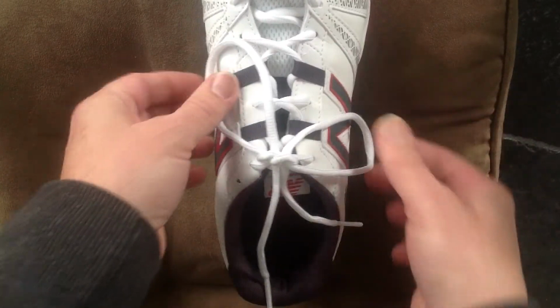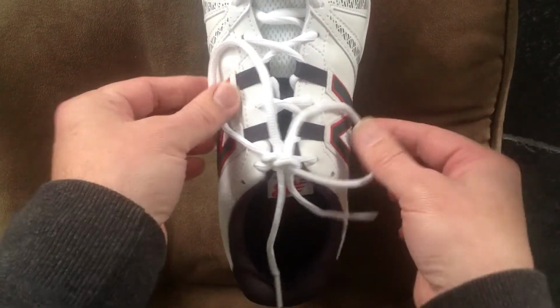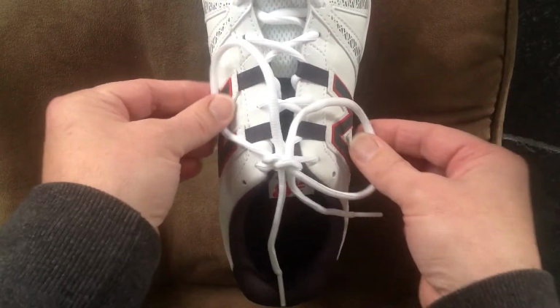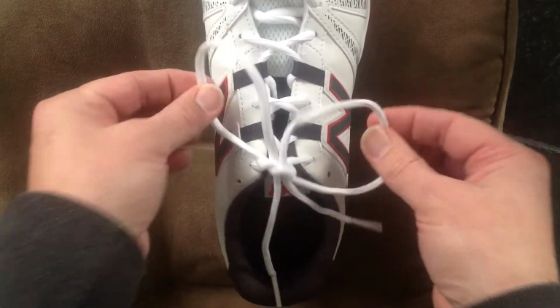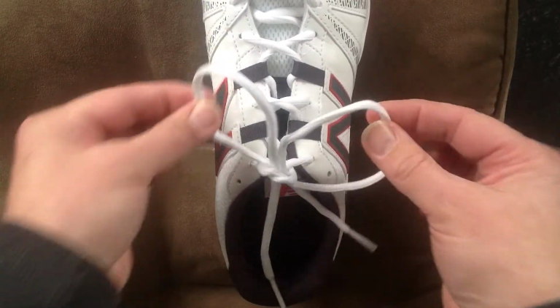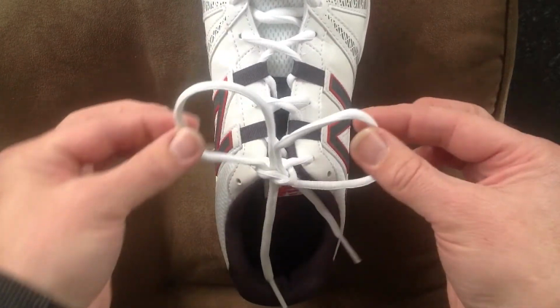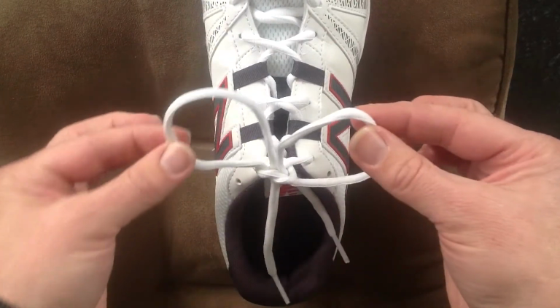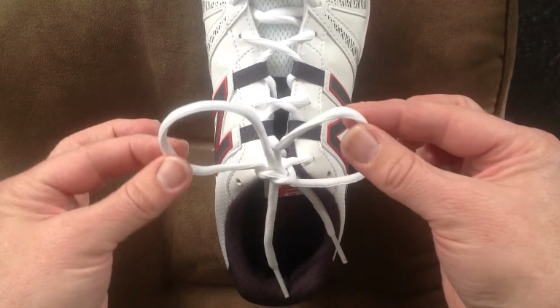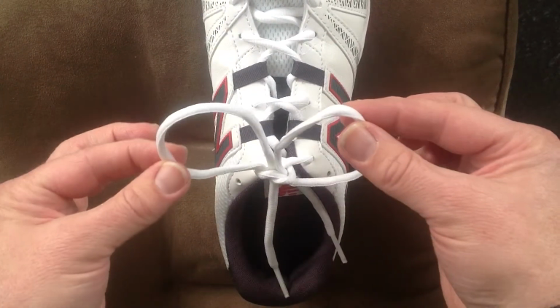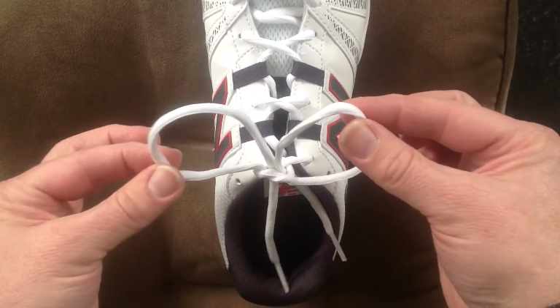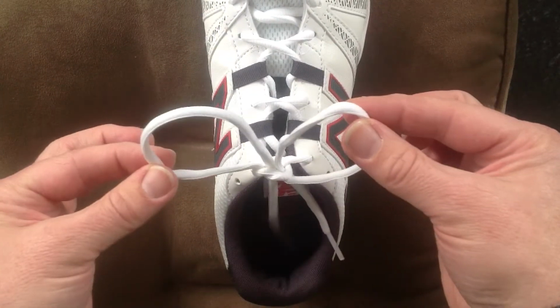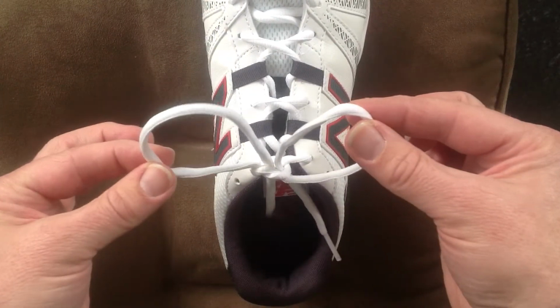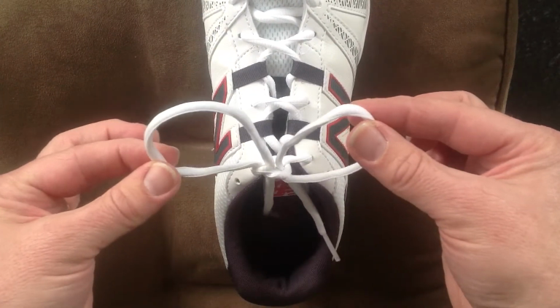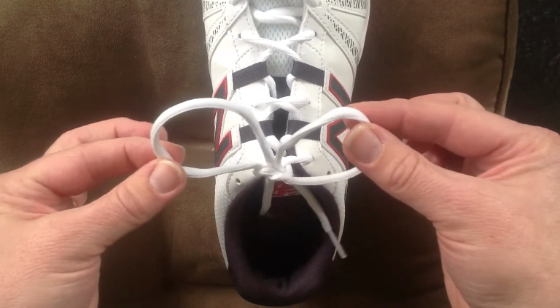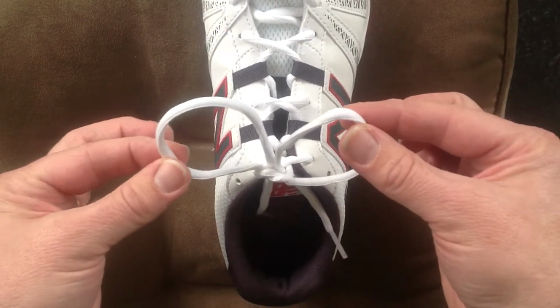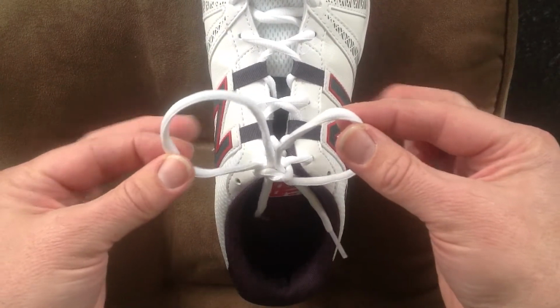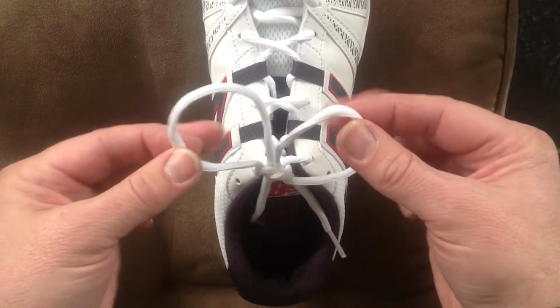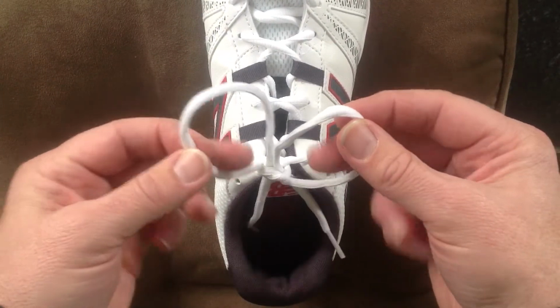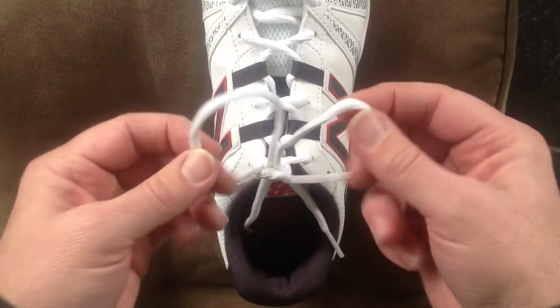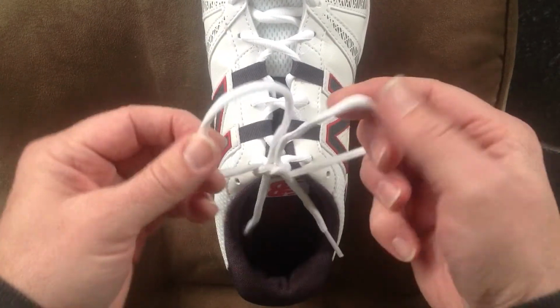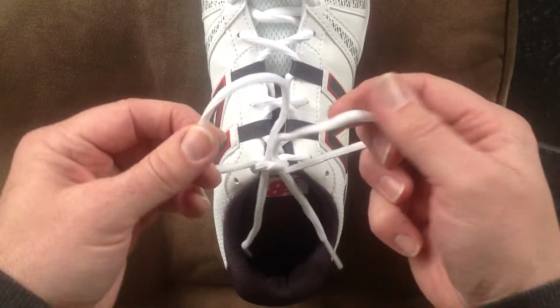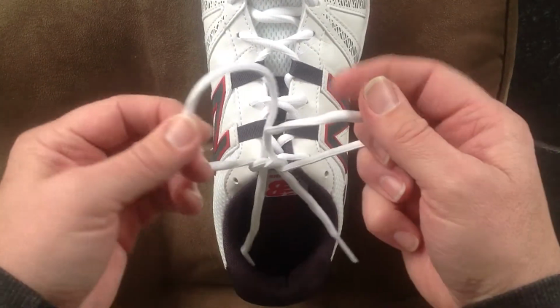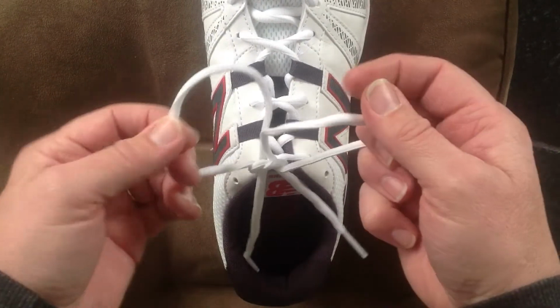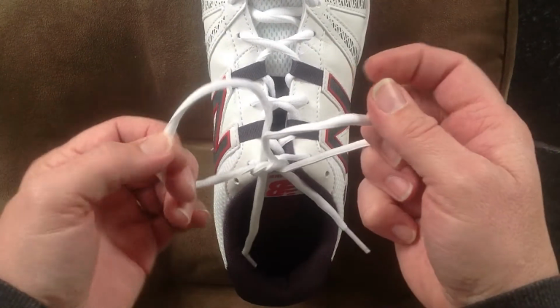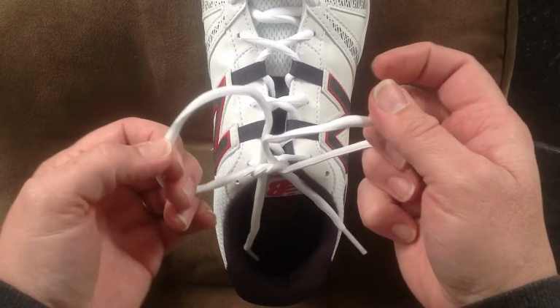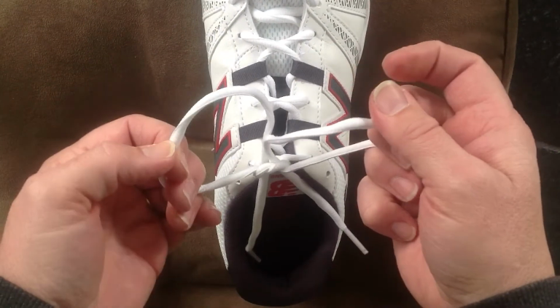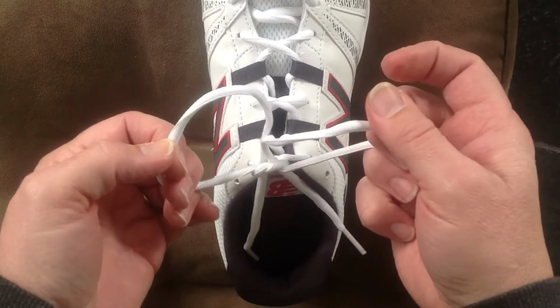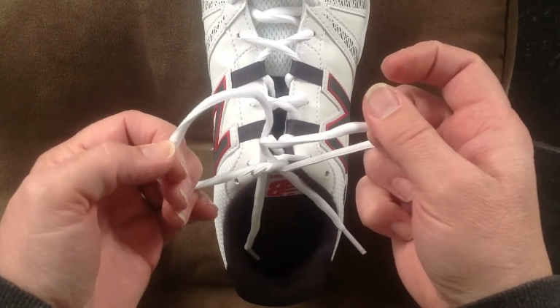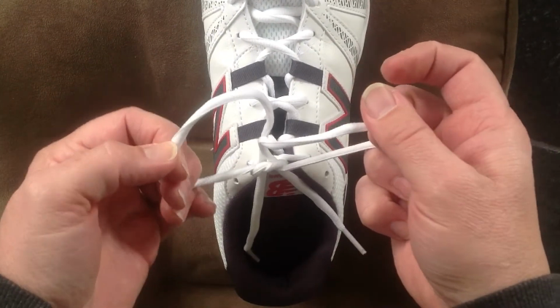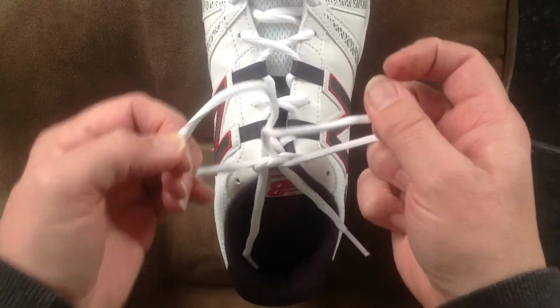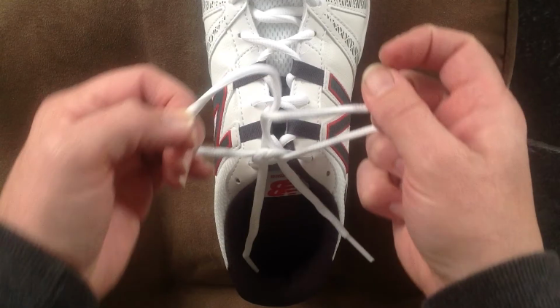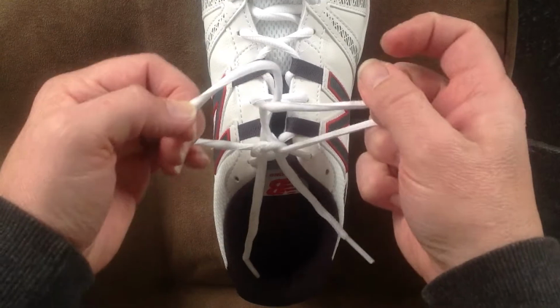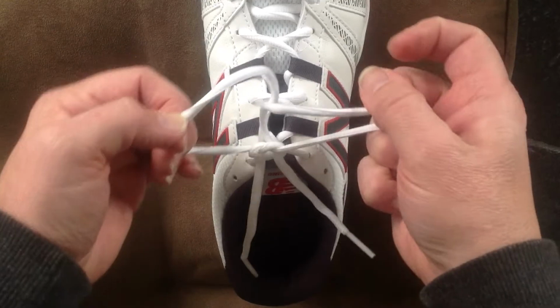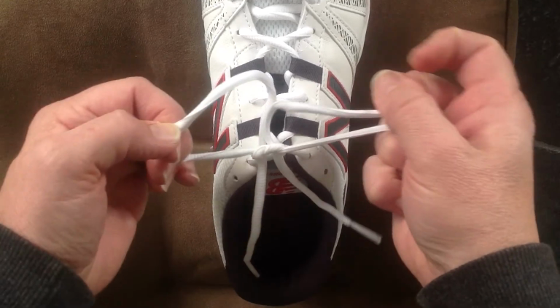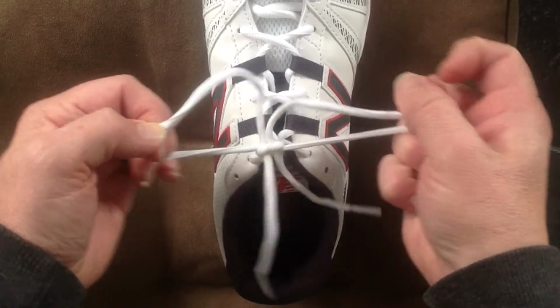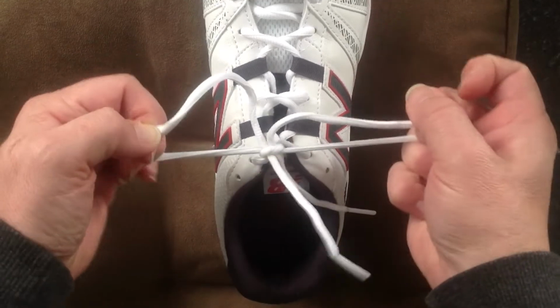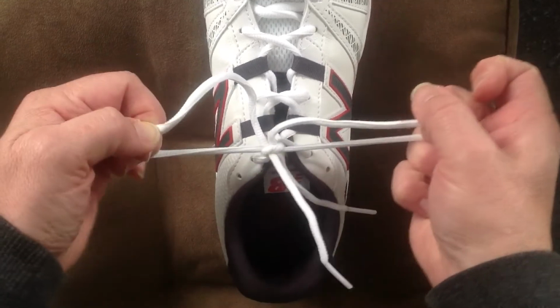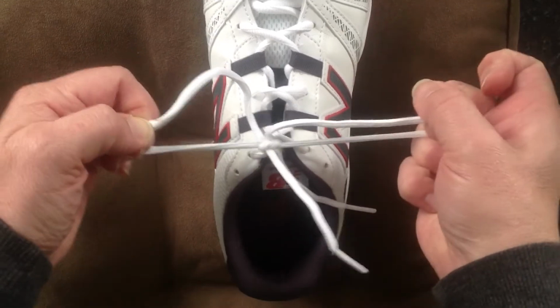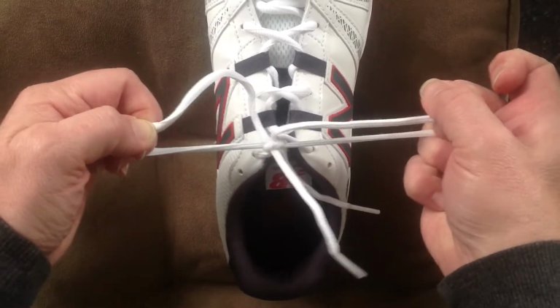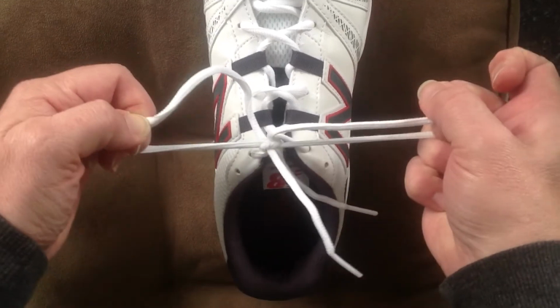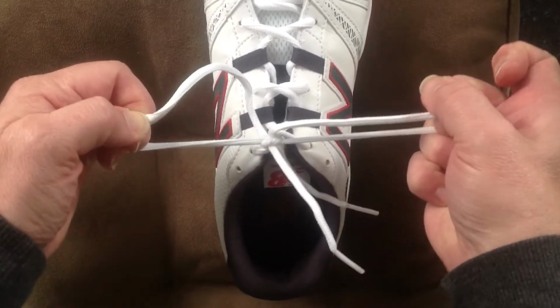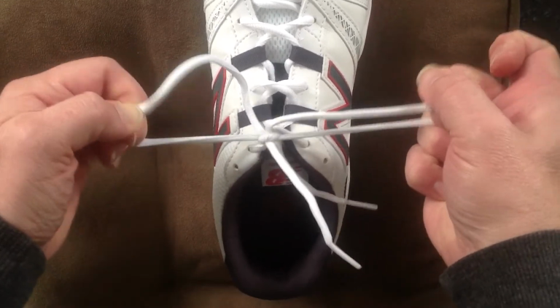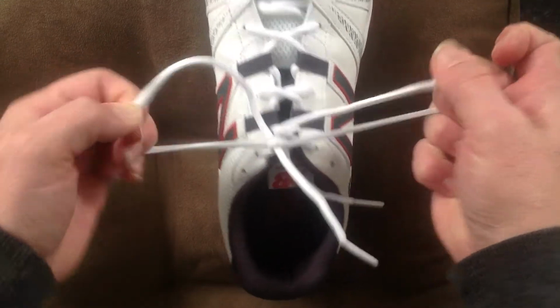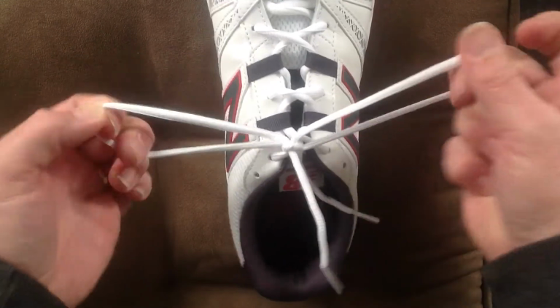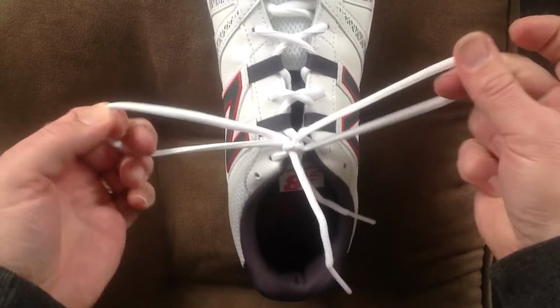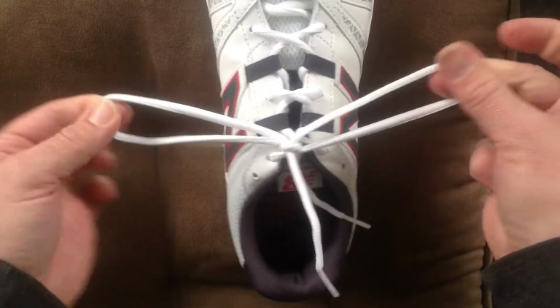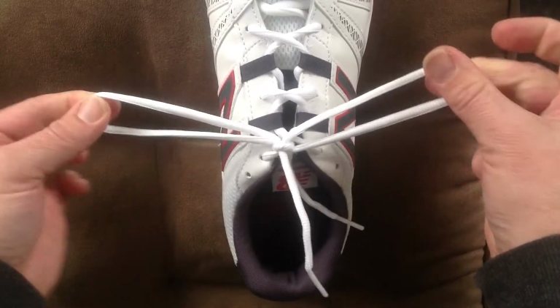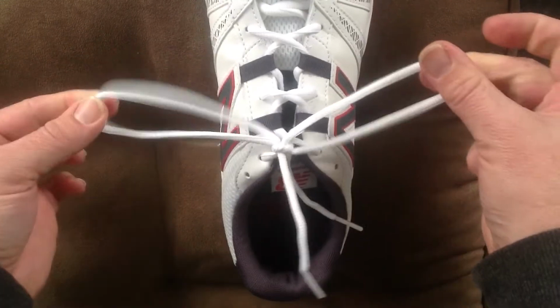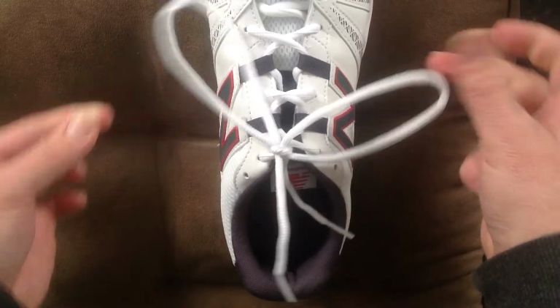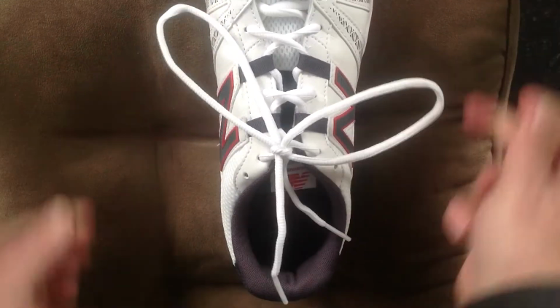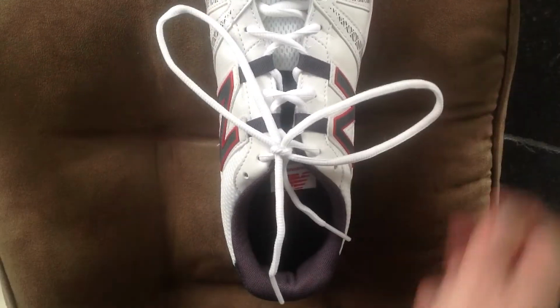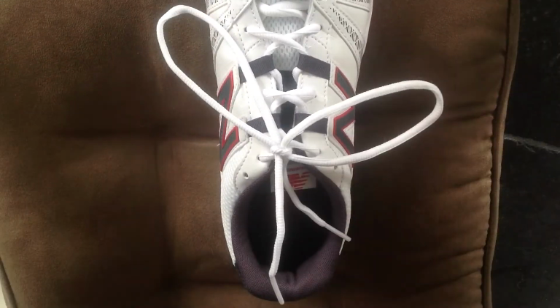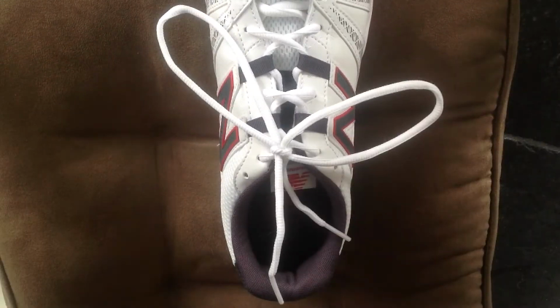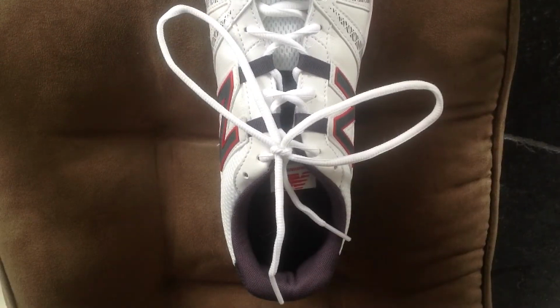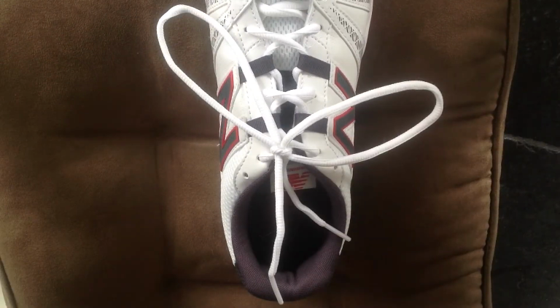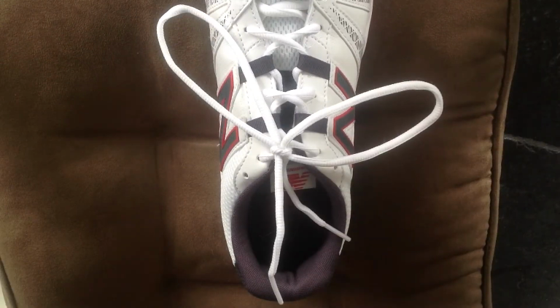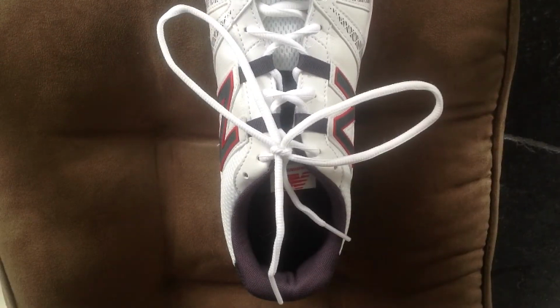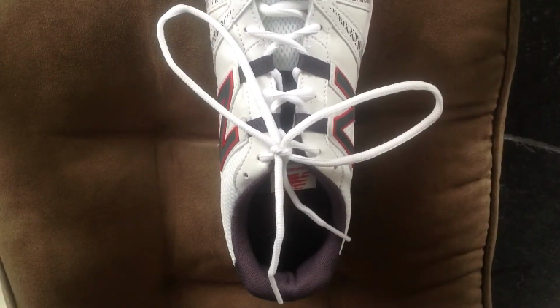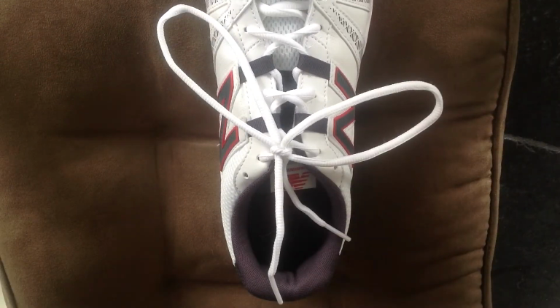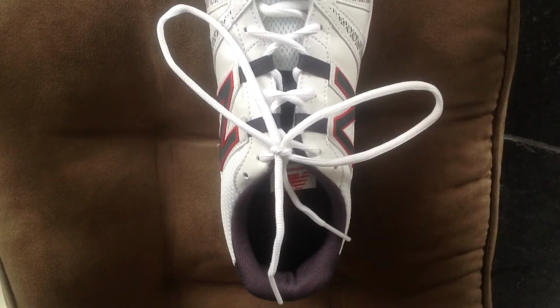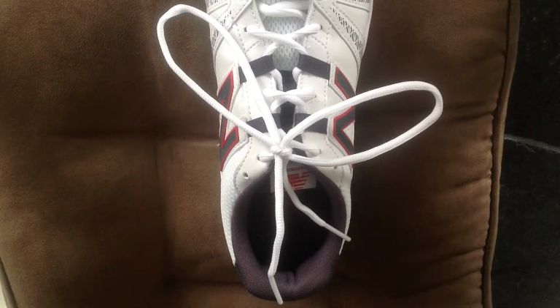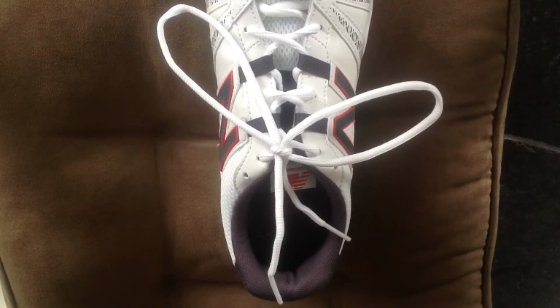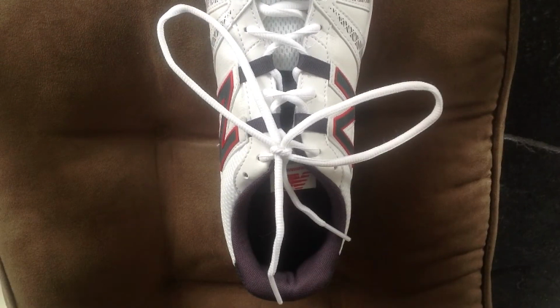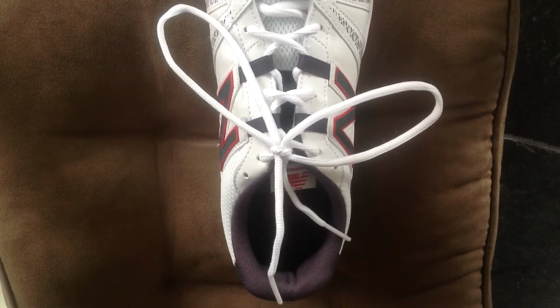Now, you've created two bunny ears. Just pull the bunny ears. Your shoelaces are tied.